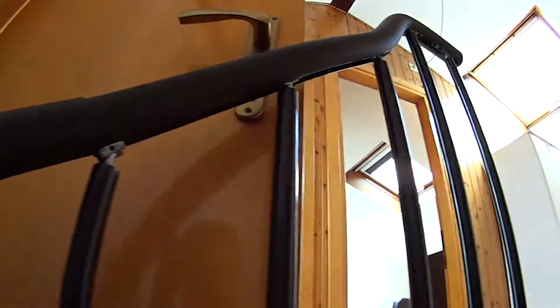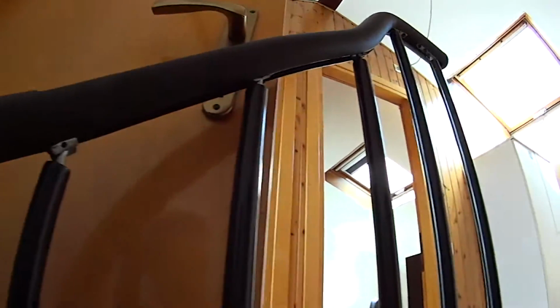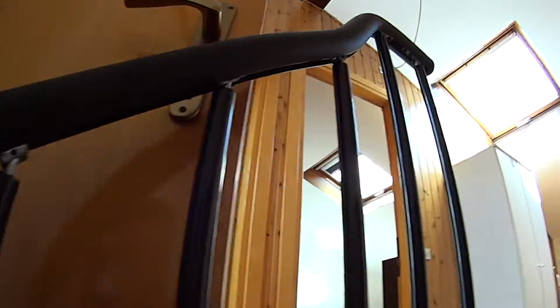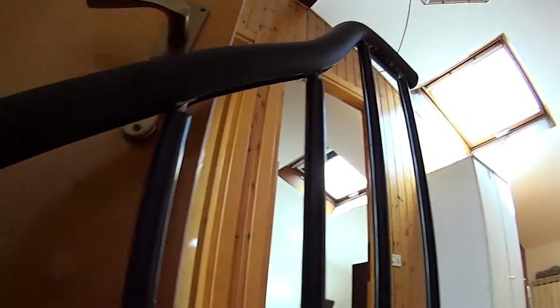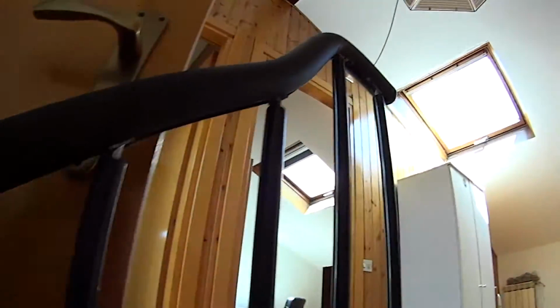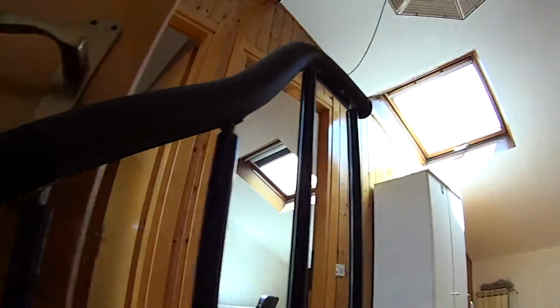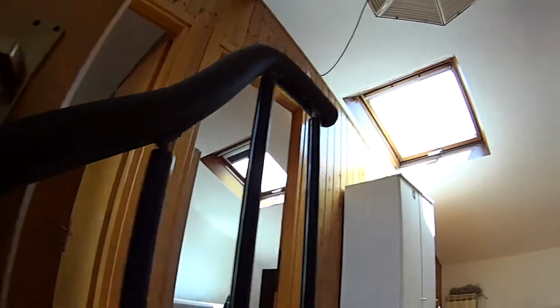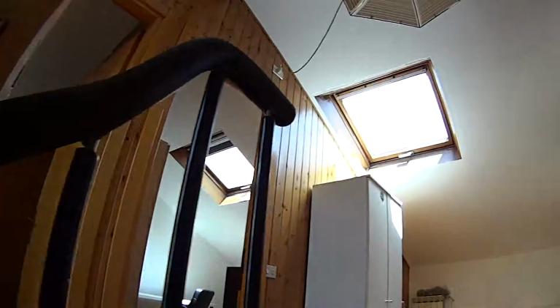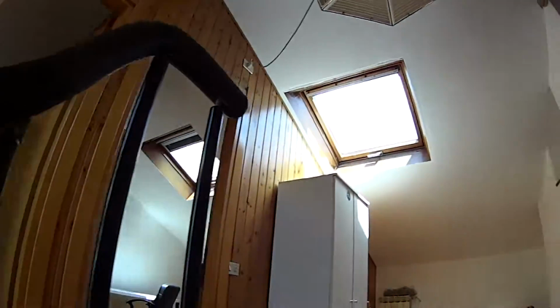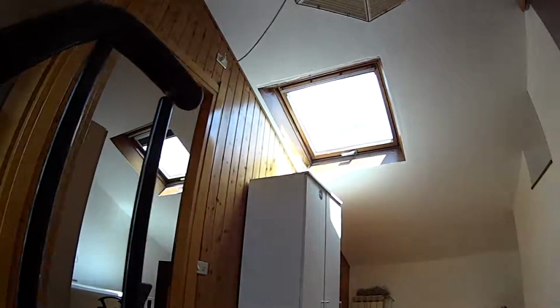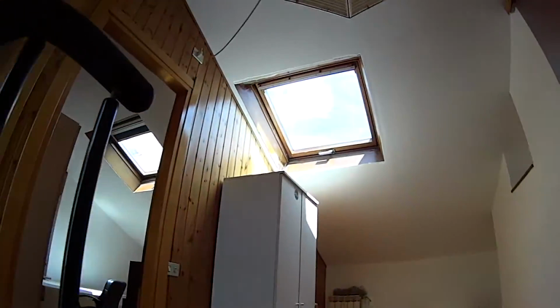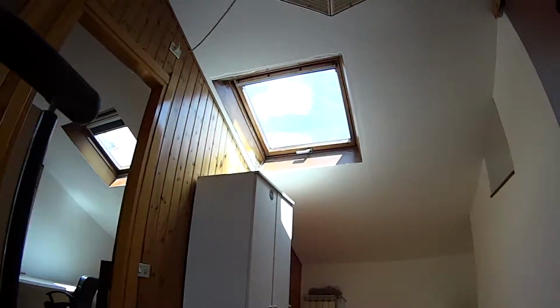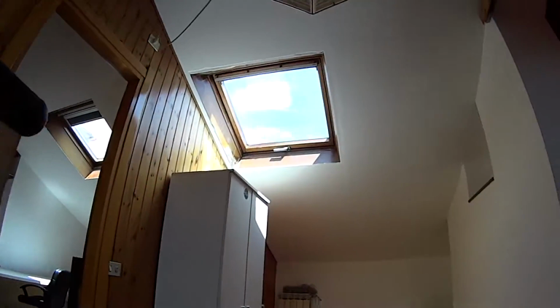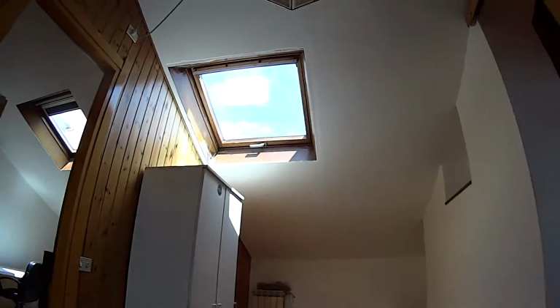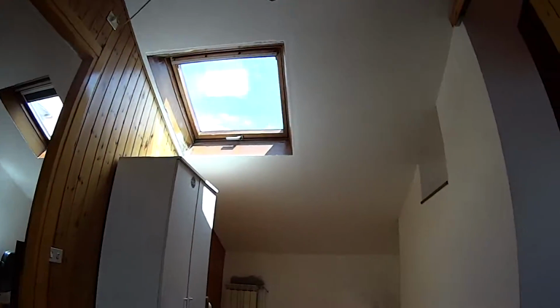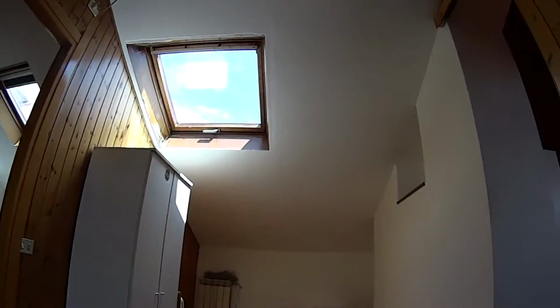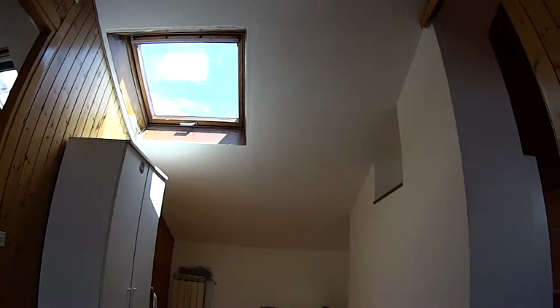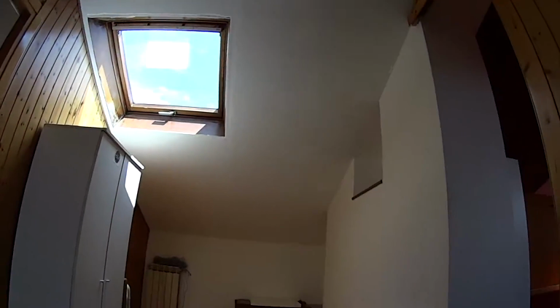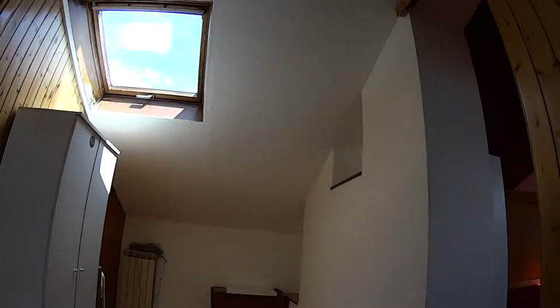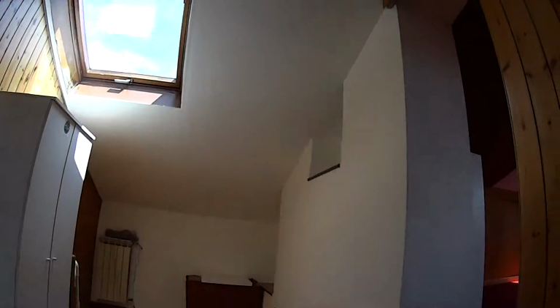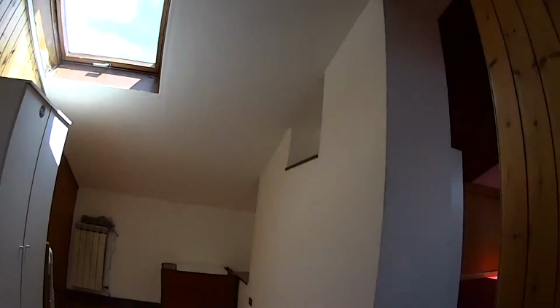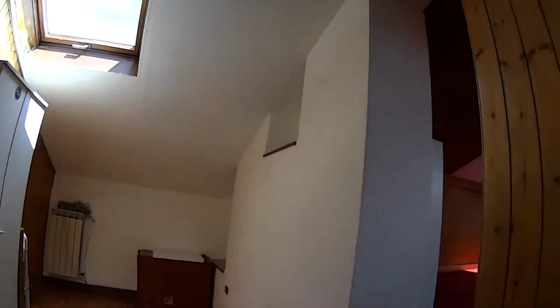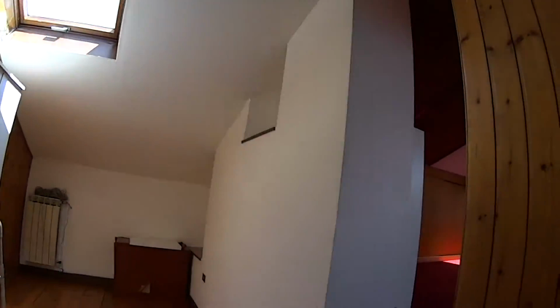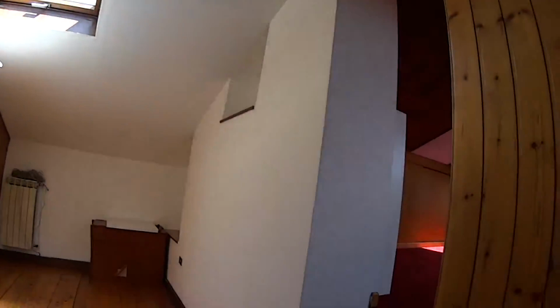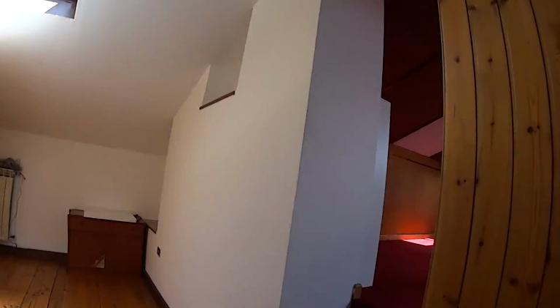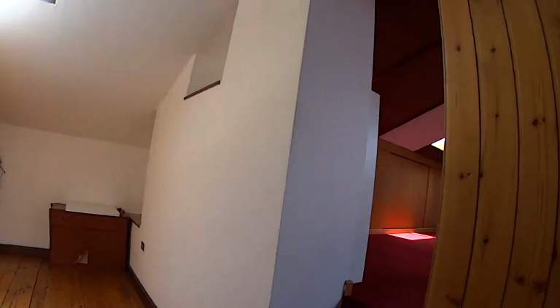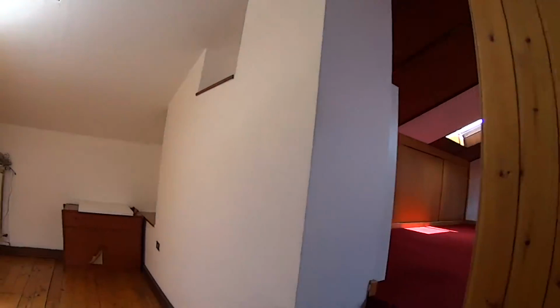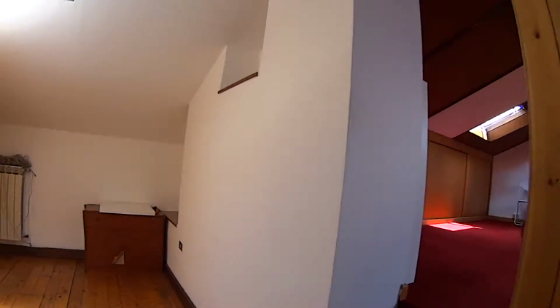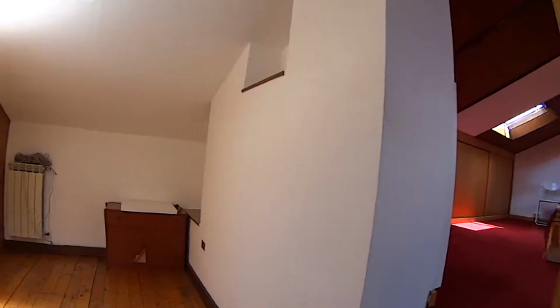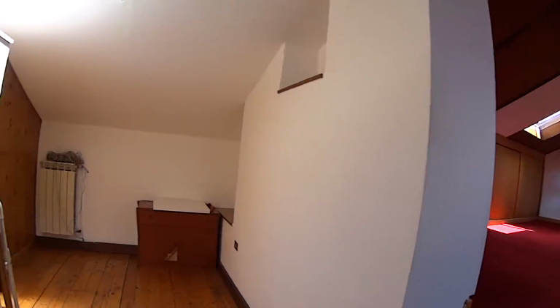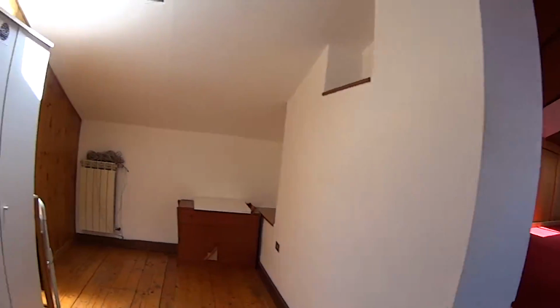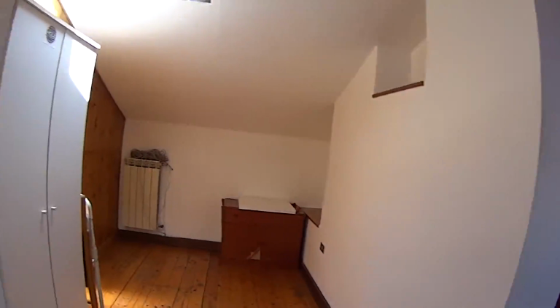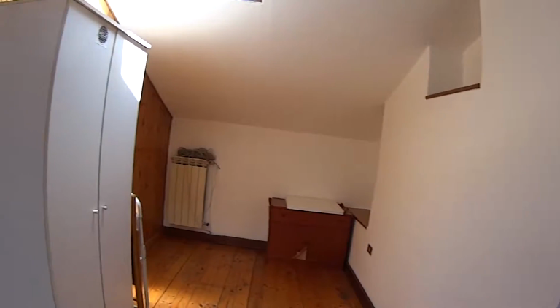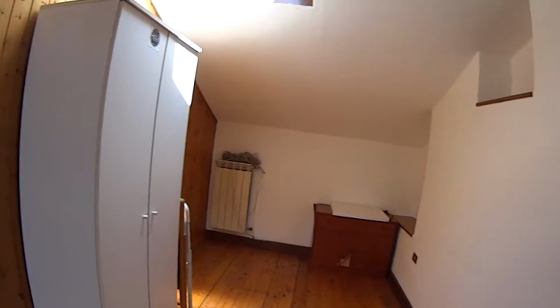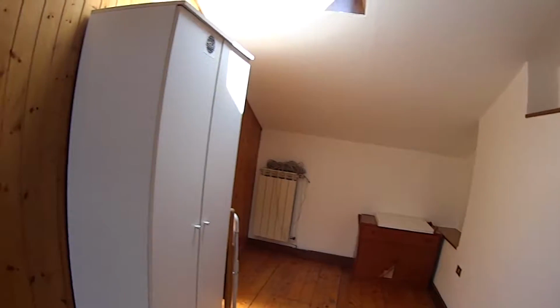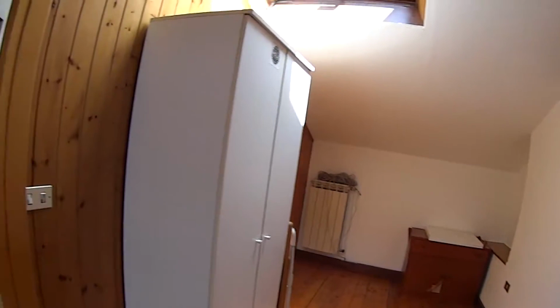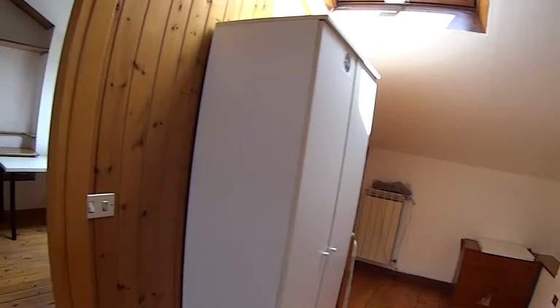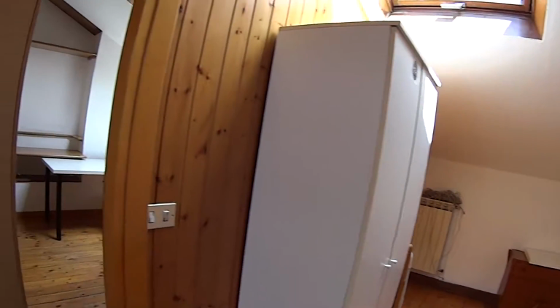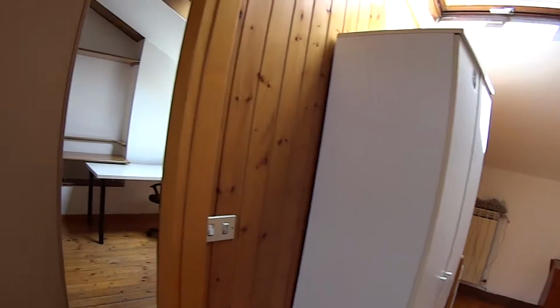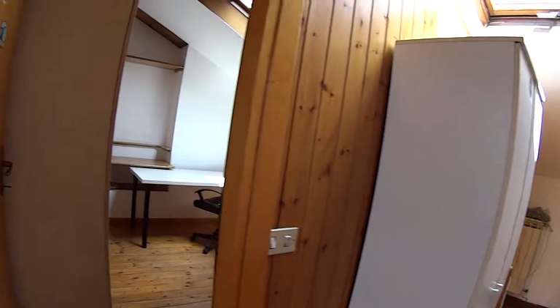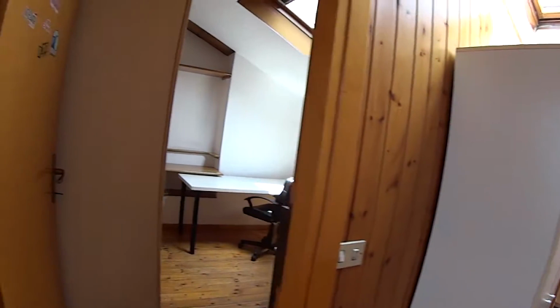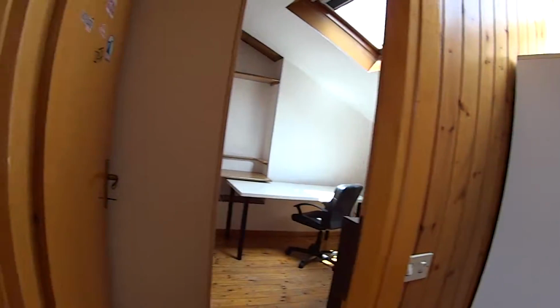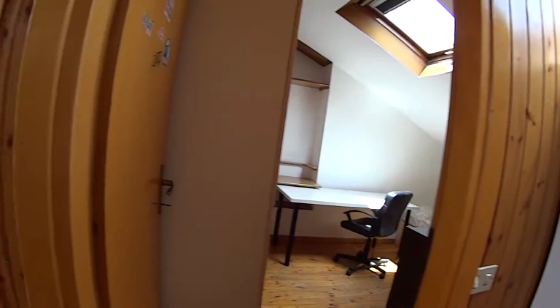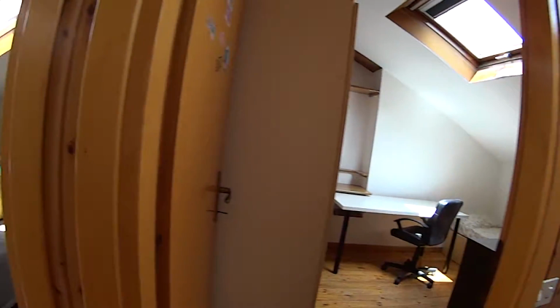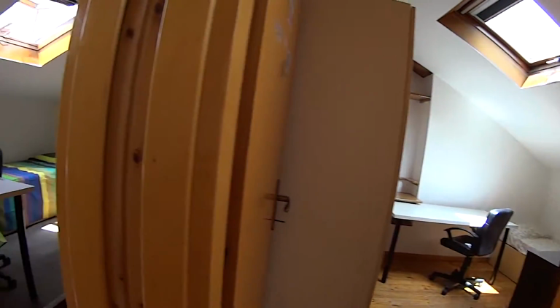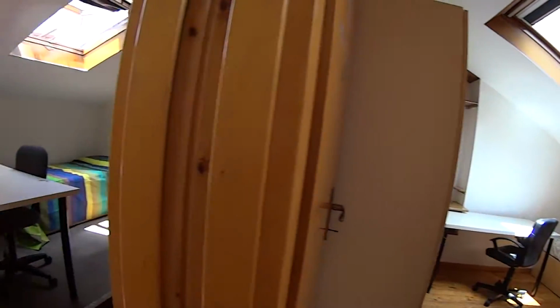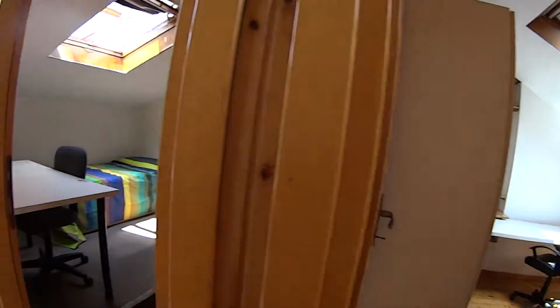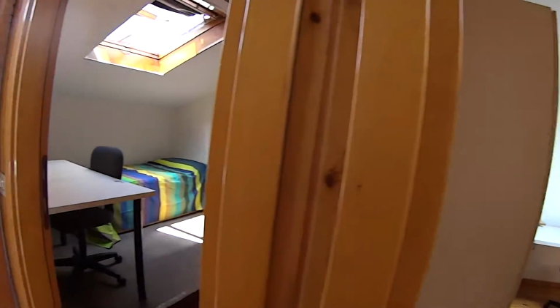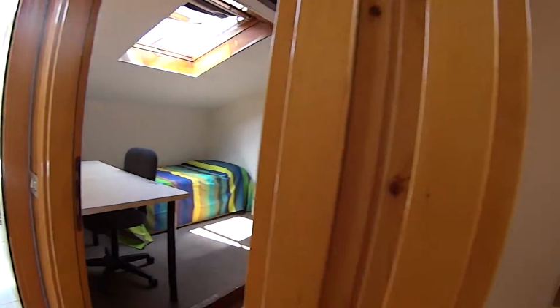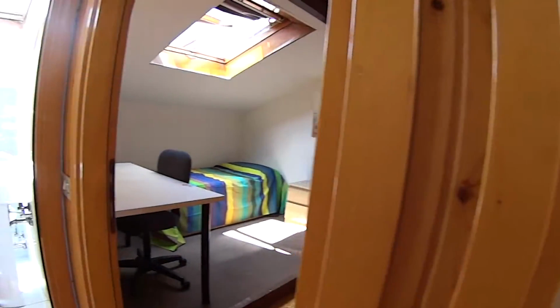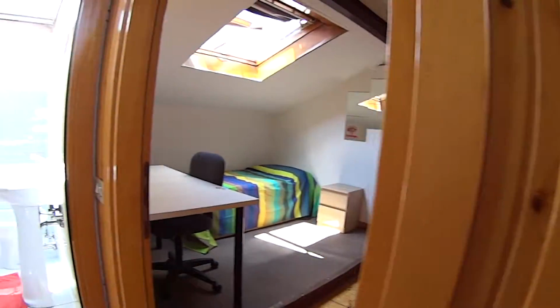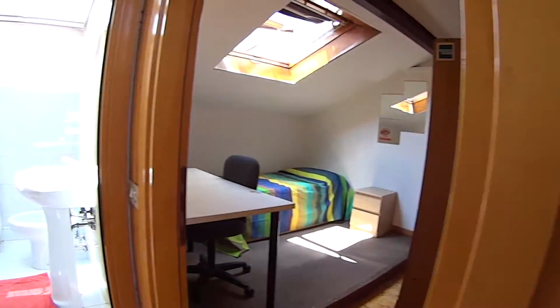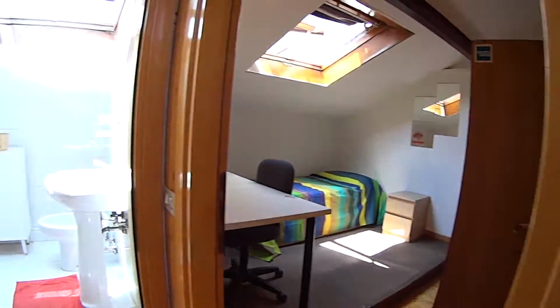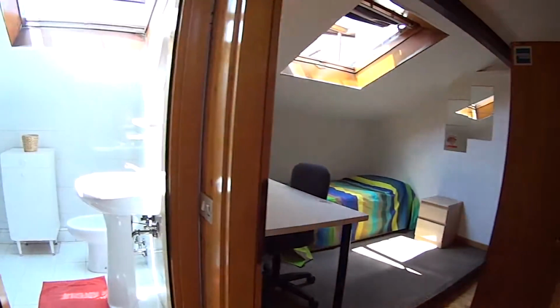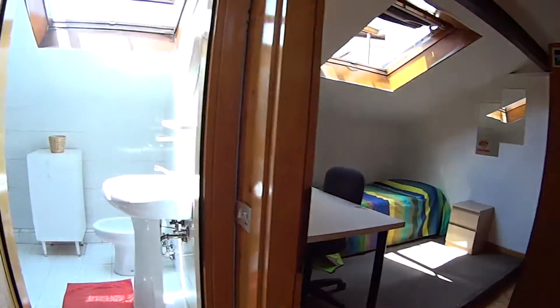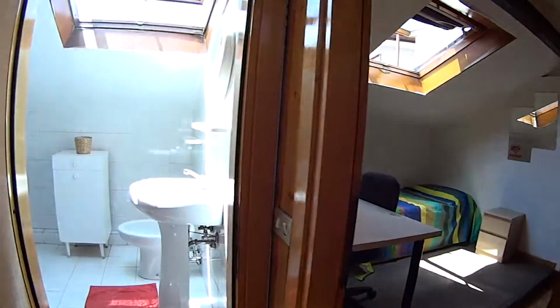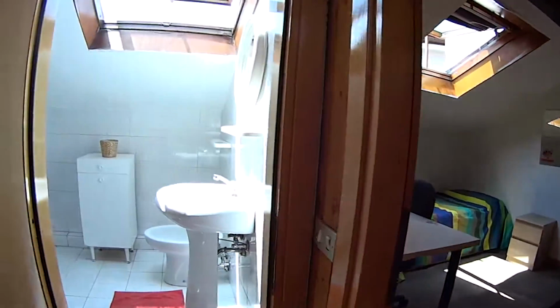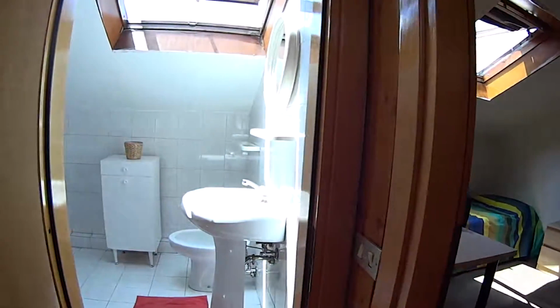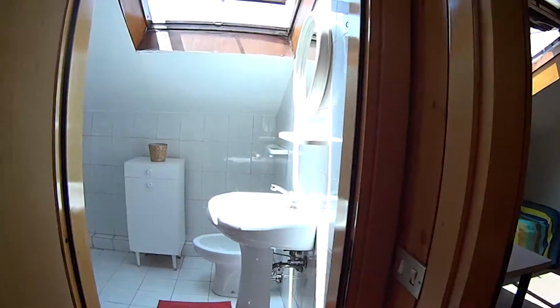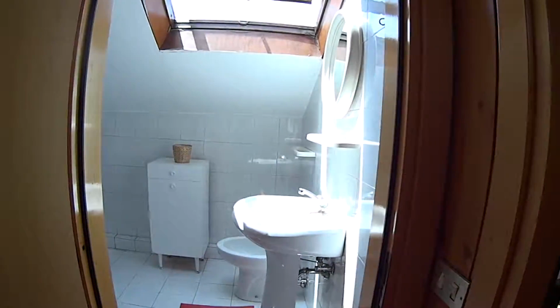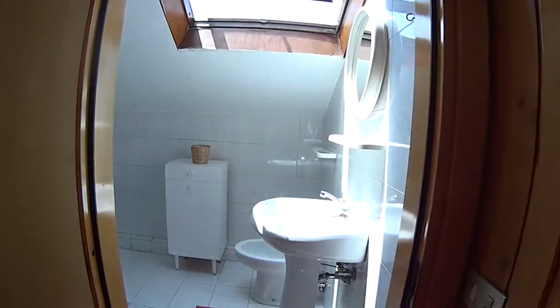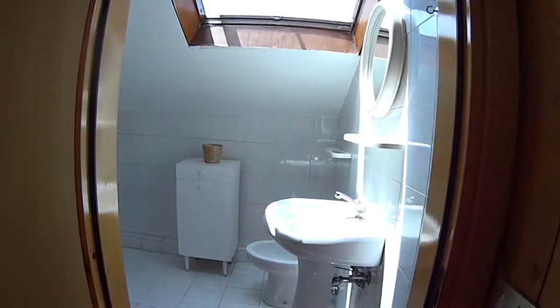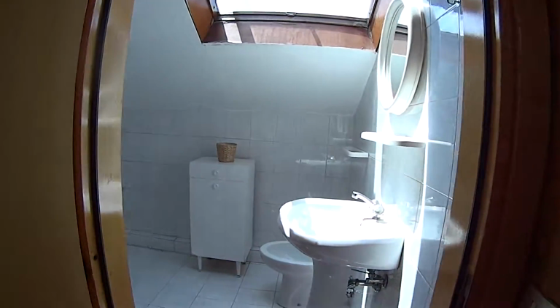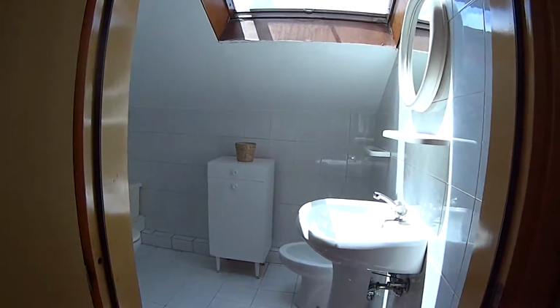Here we find bedroom number one, two, three, and the second bathroom.